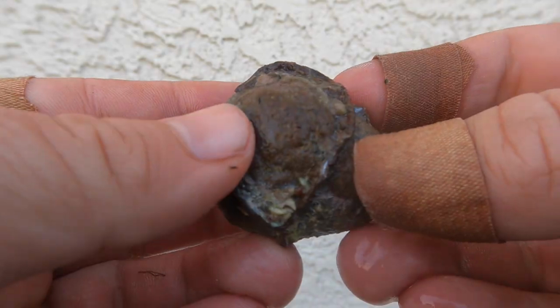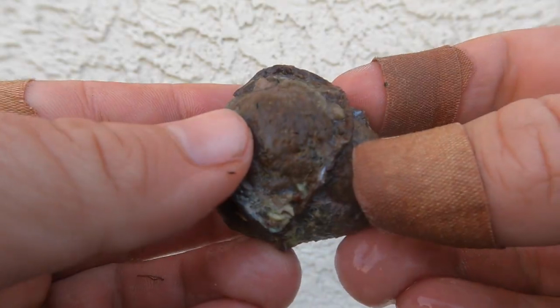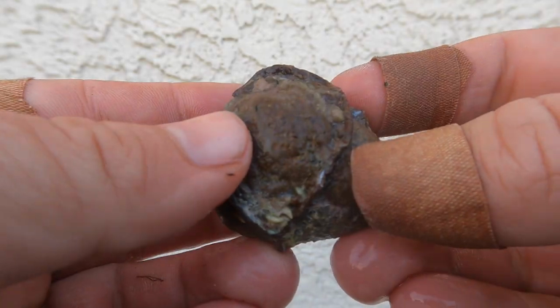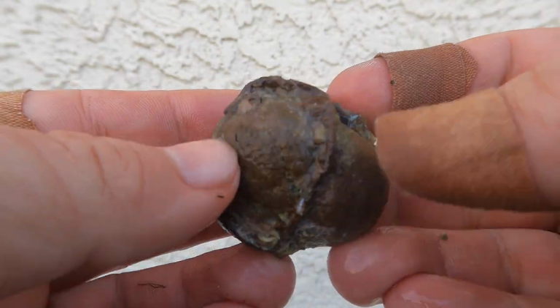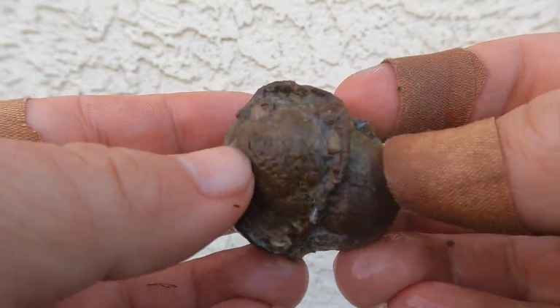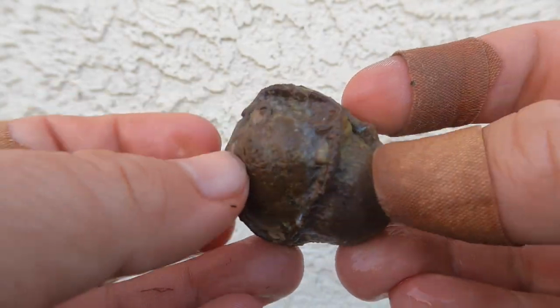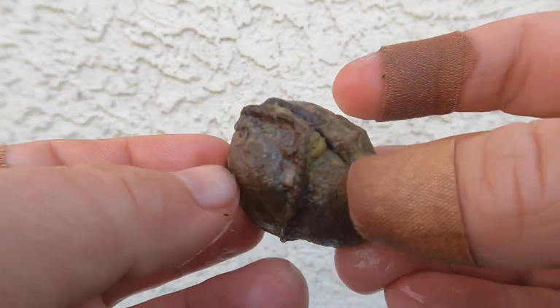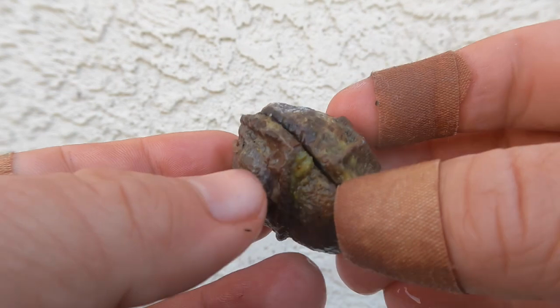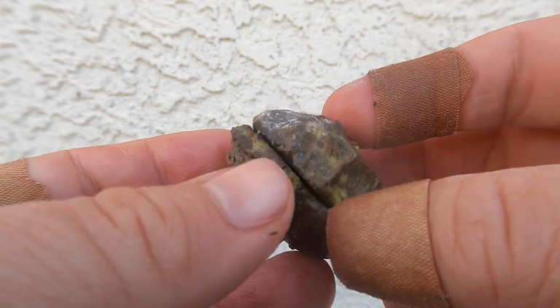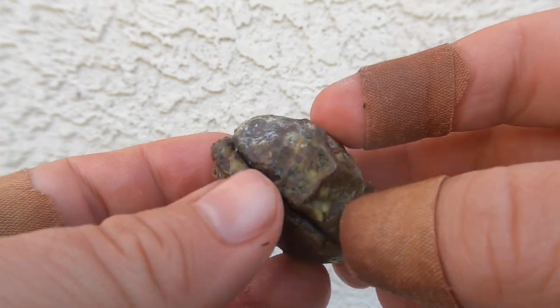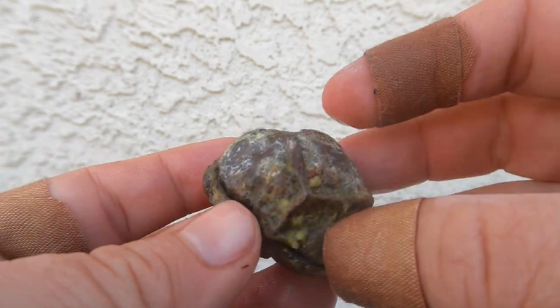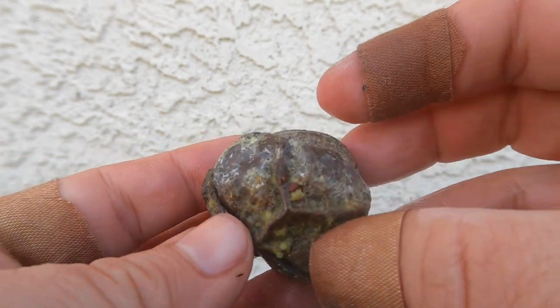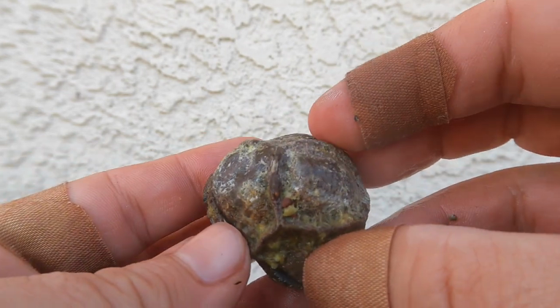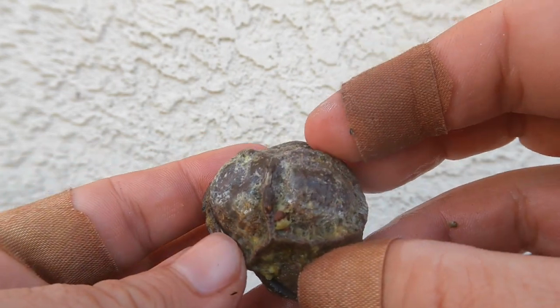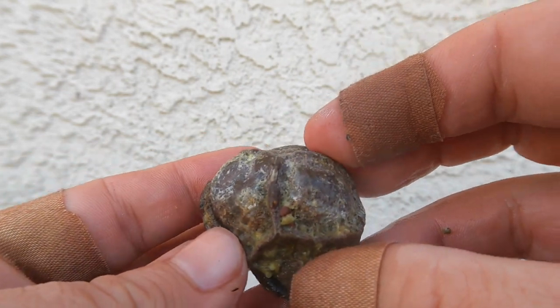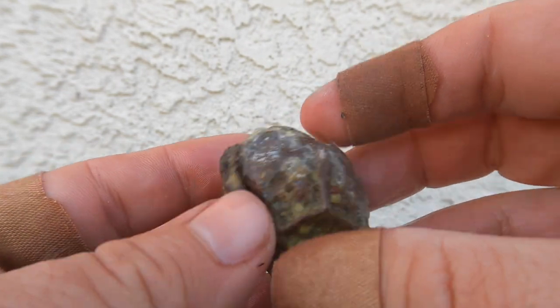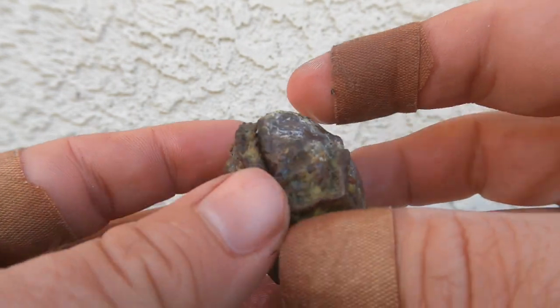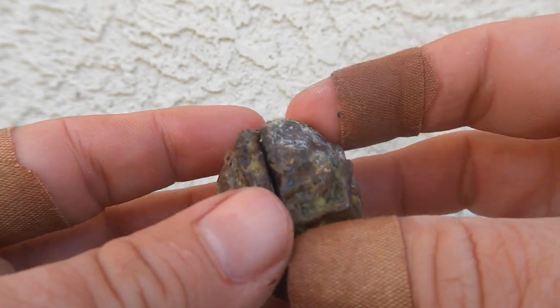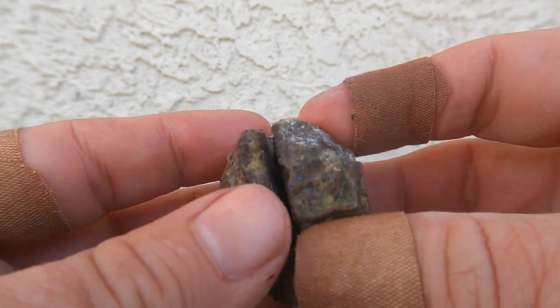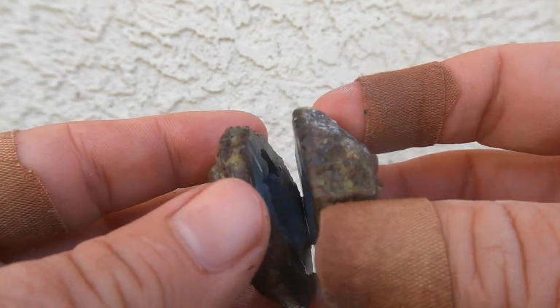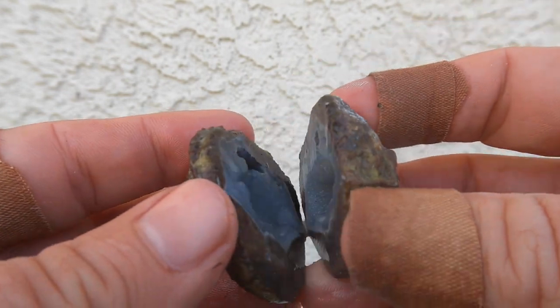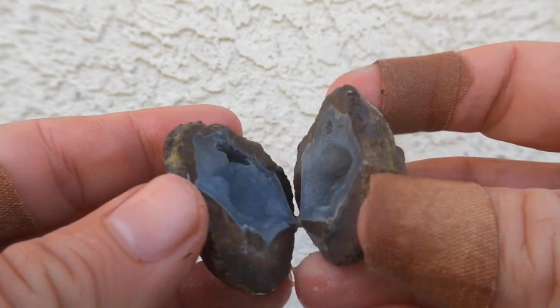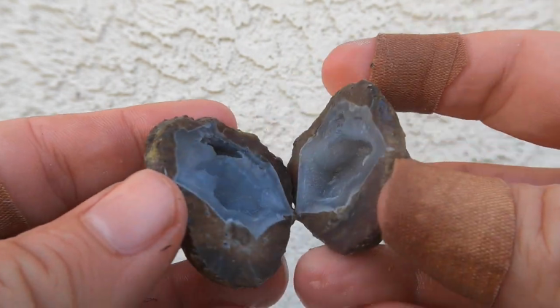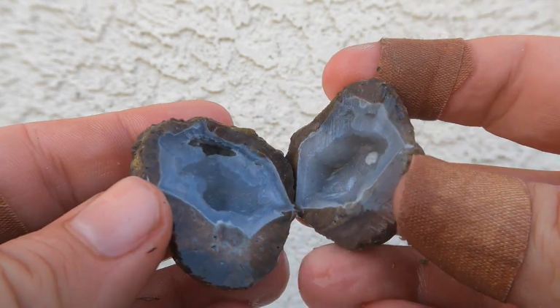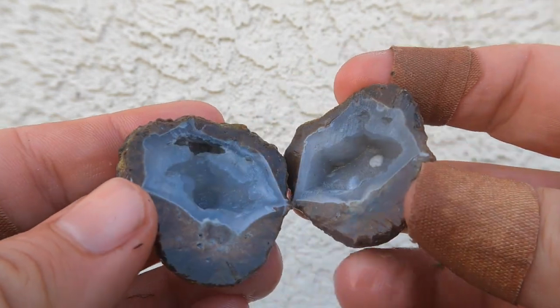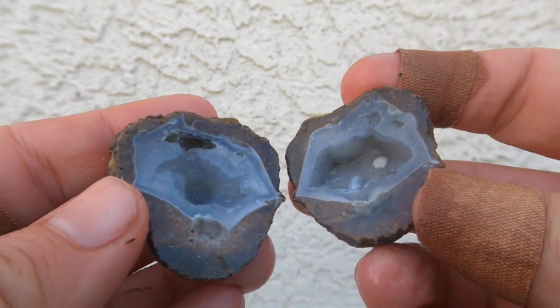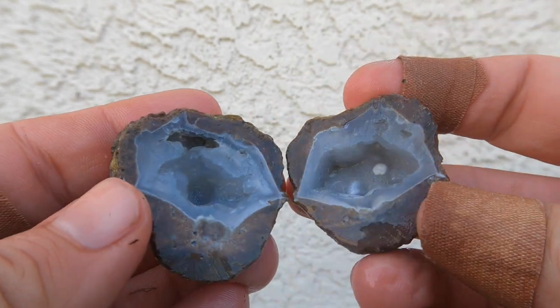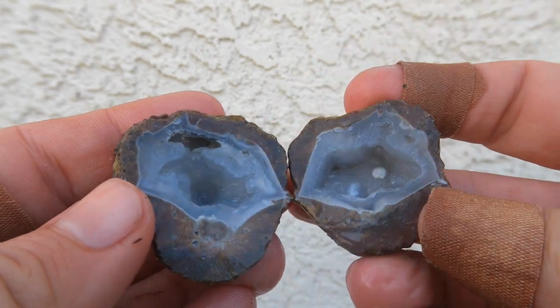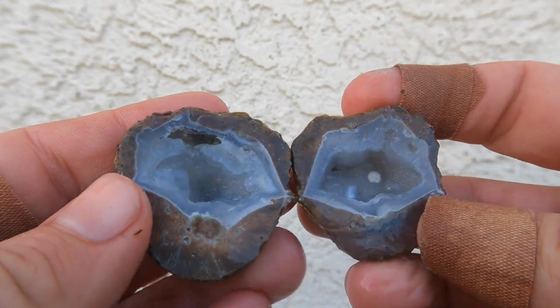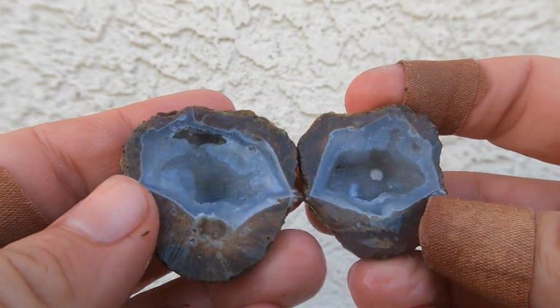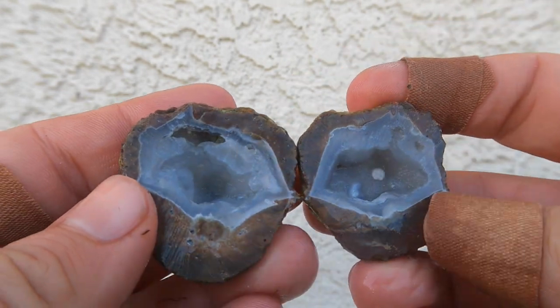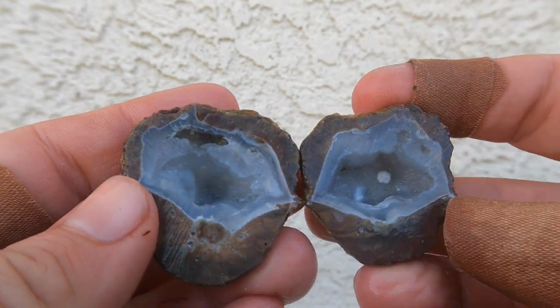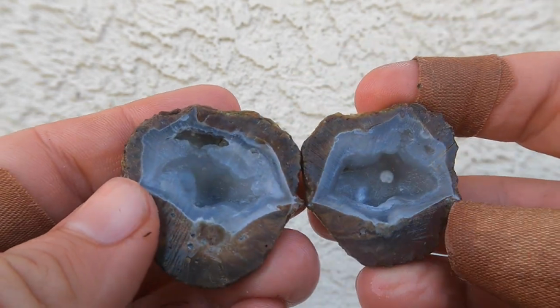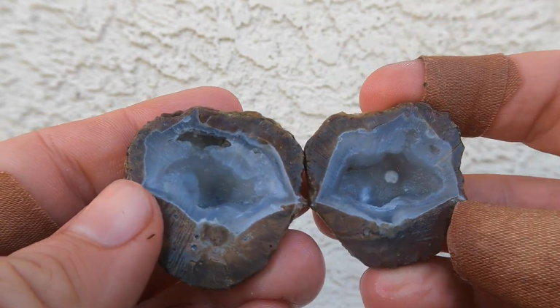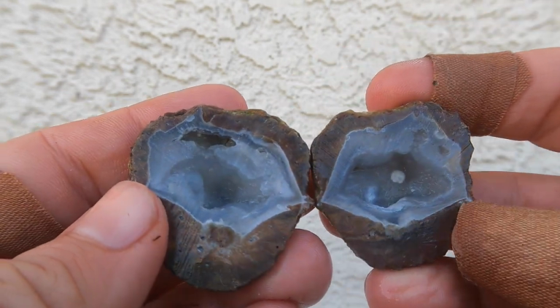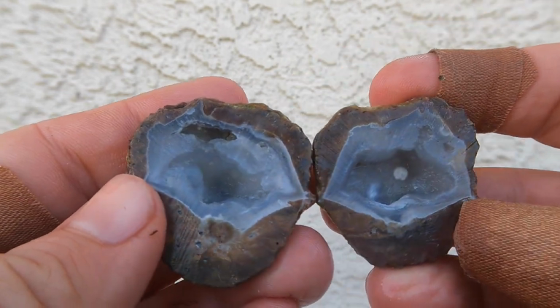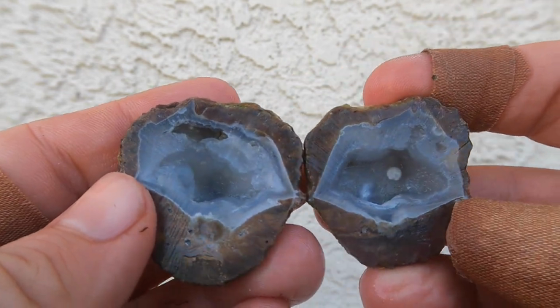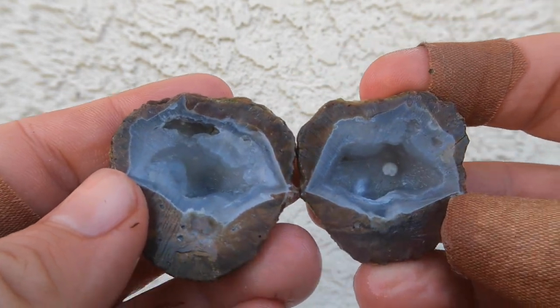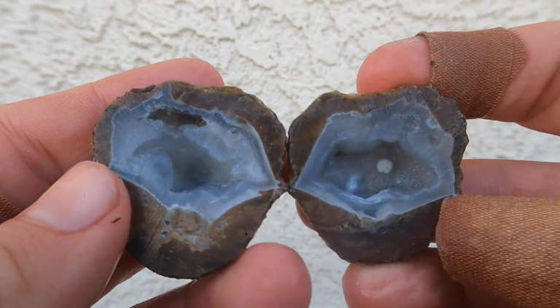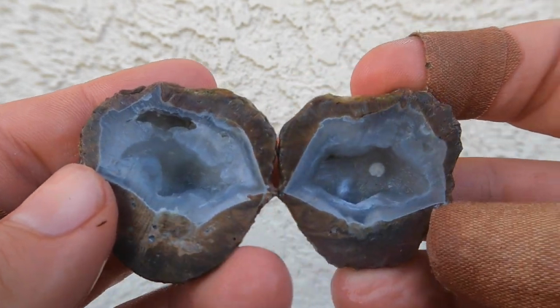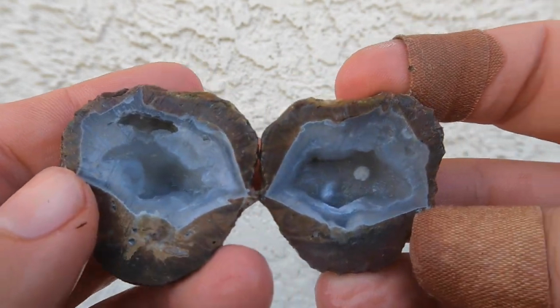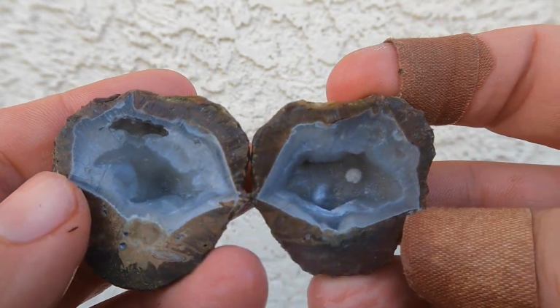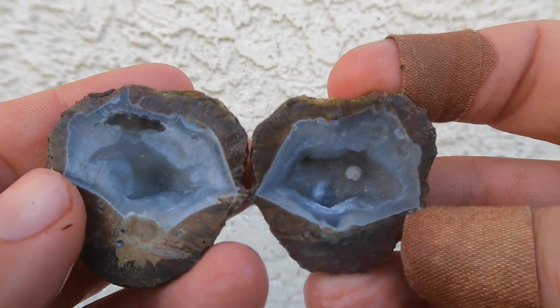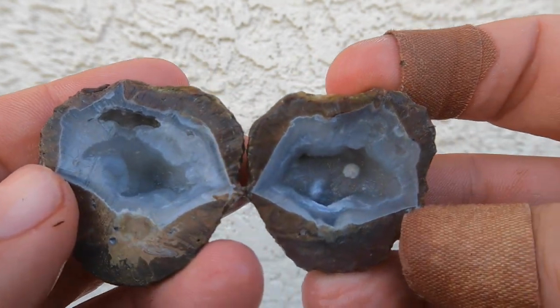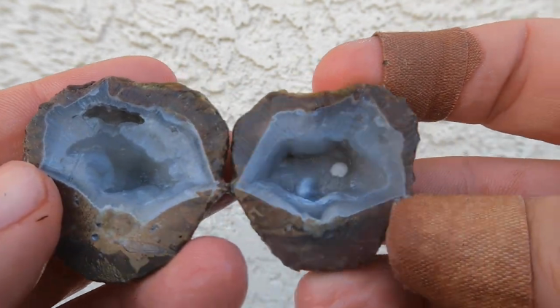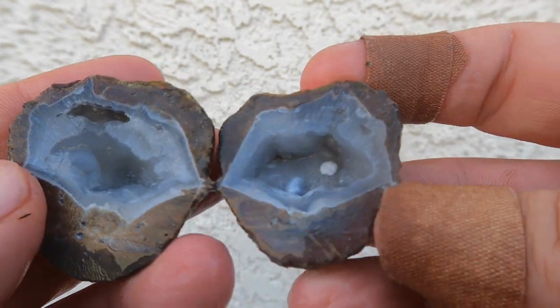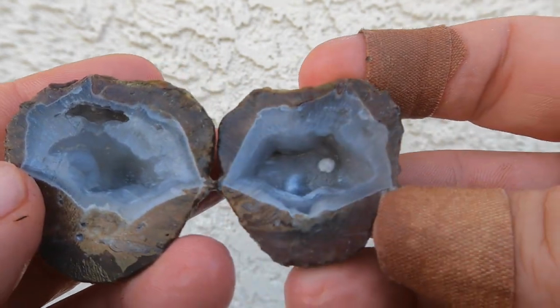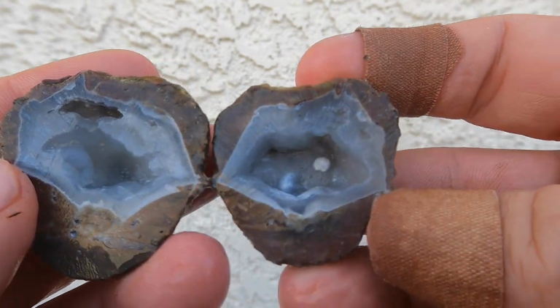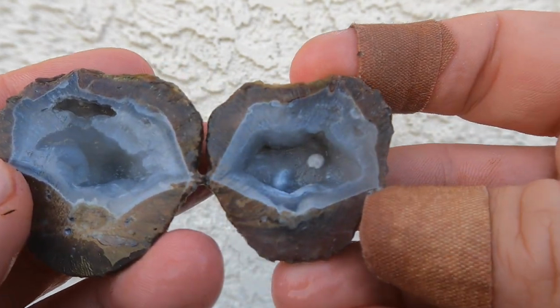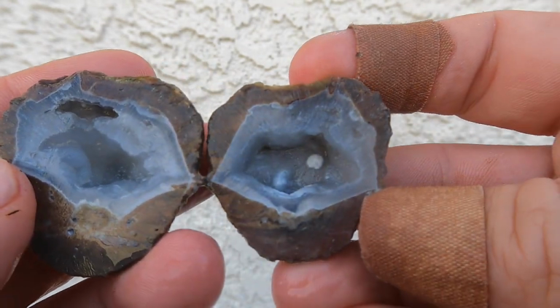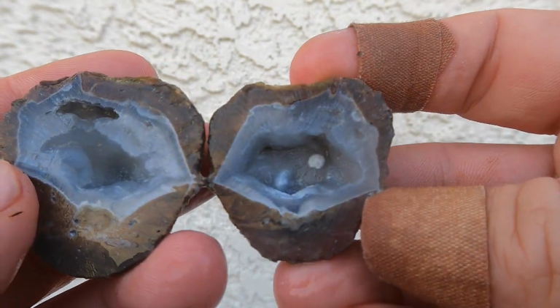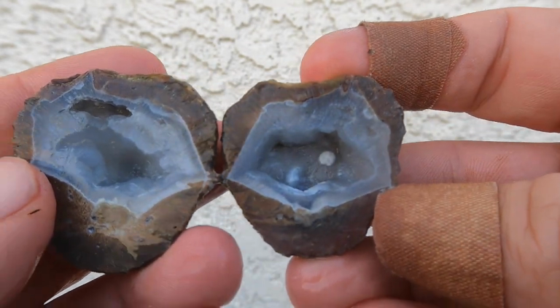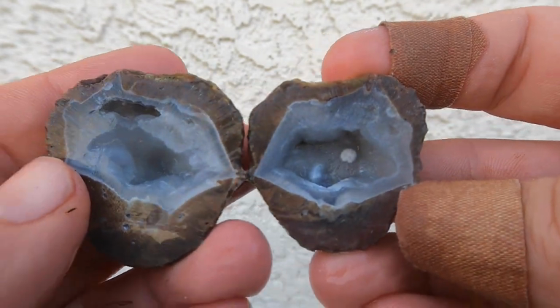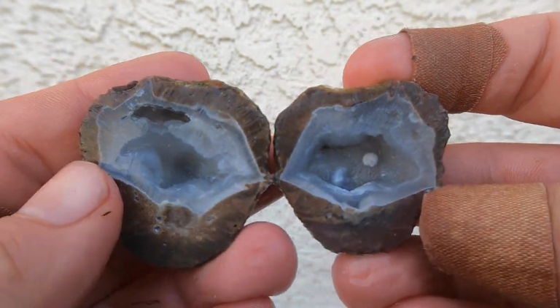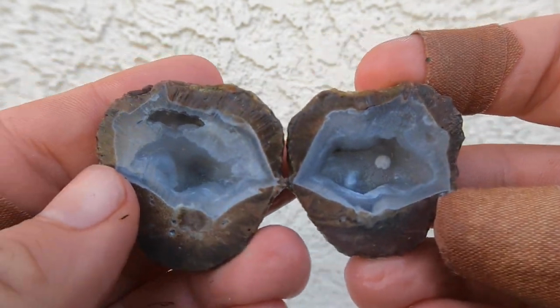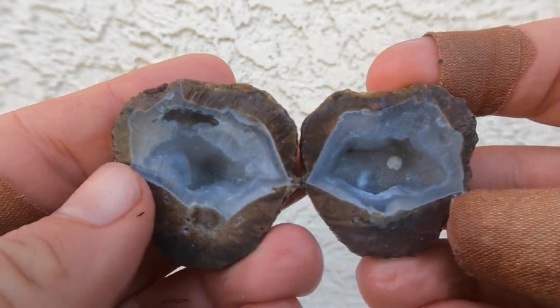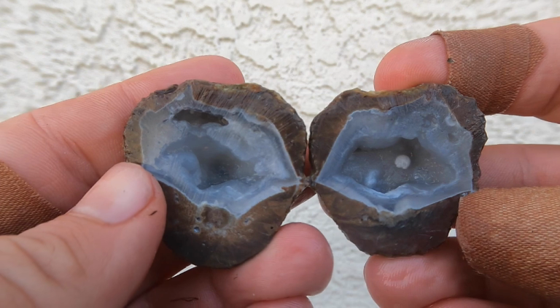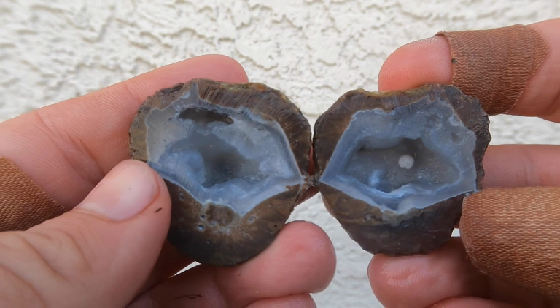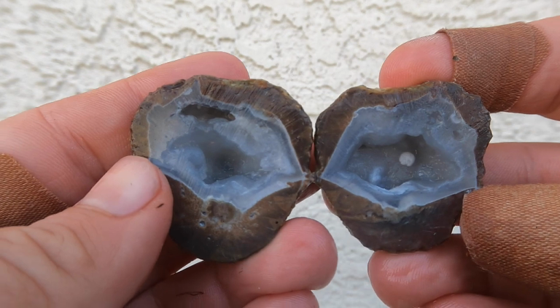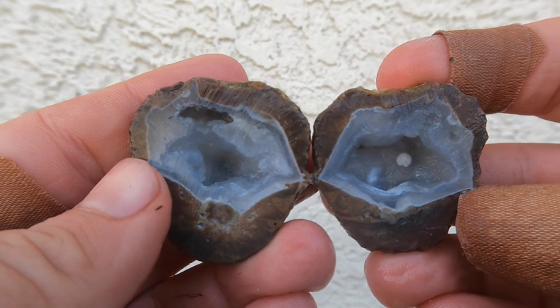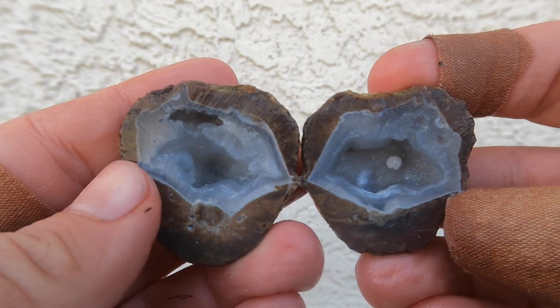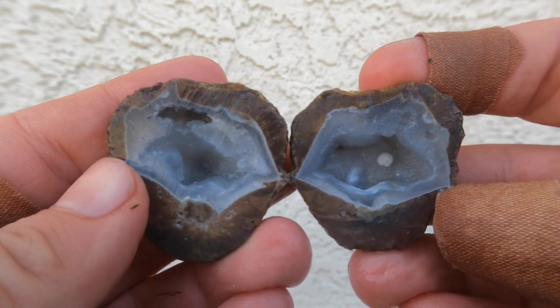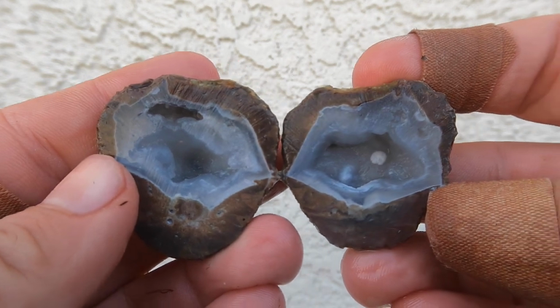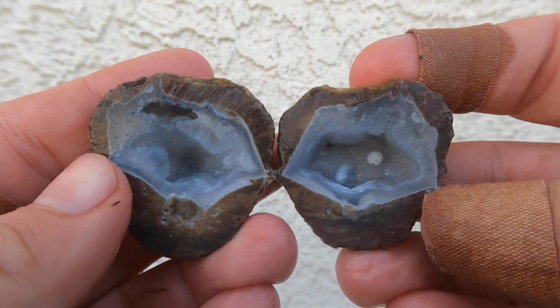Here's a nice little Dugway geode I hadn't cut open yet. Nice, classic Dugway. There you go.